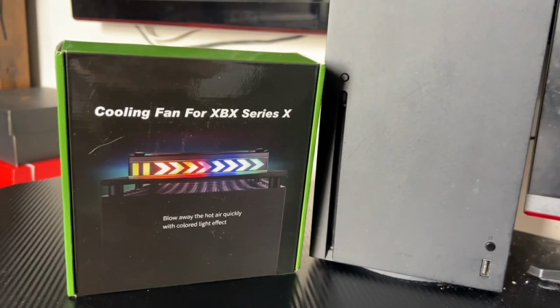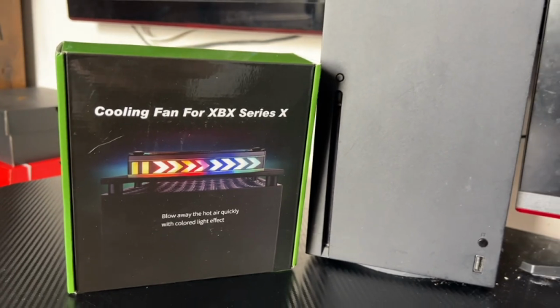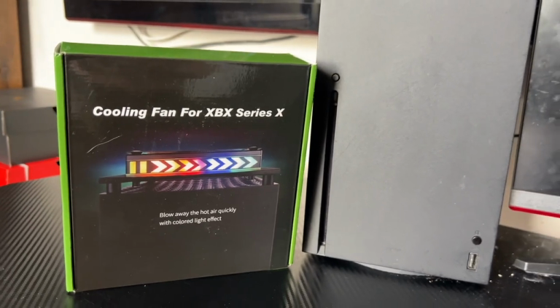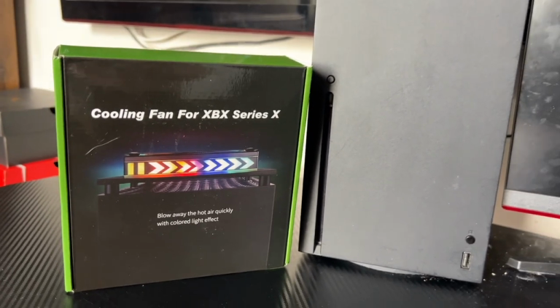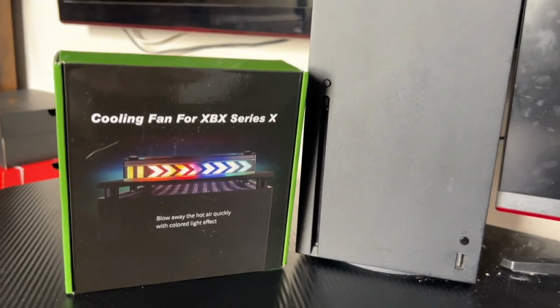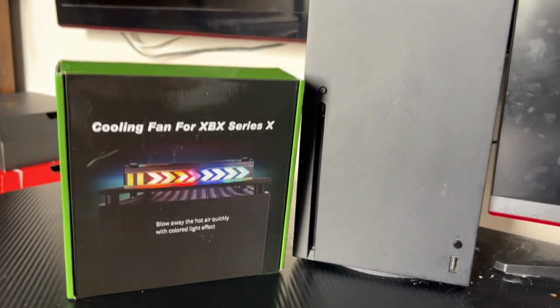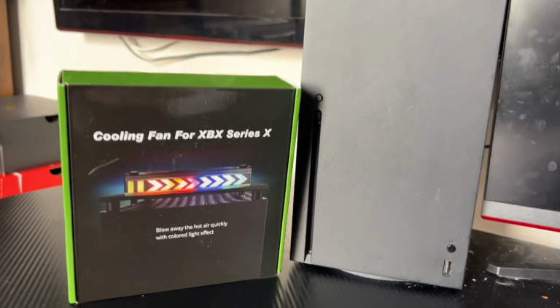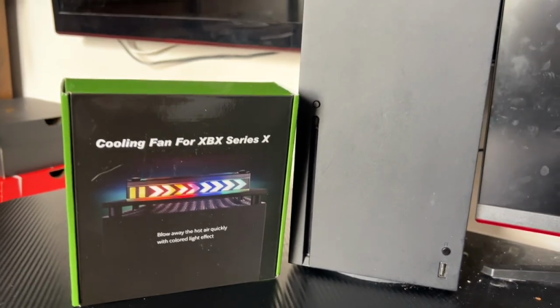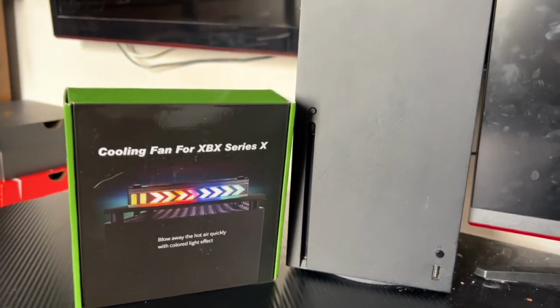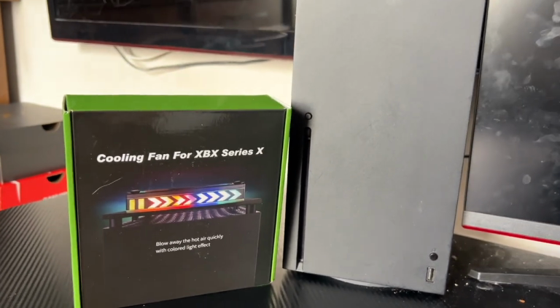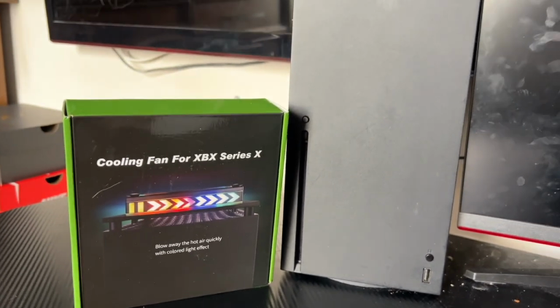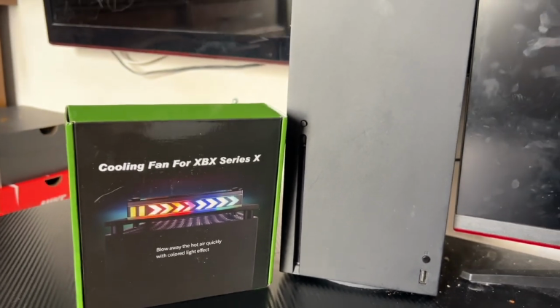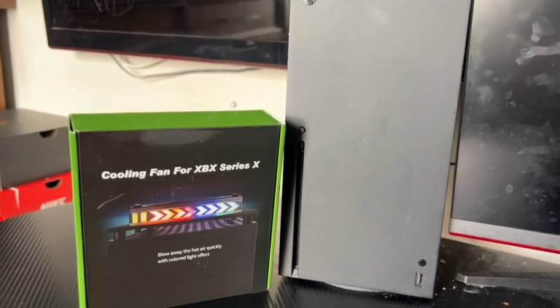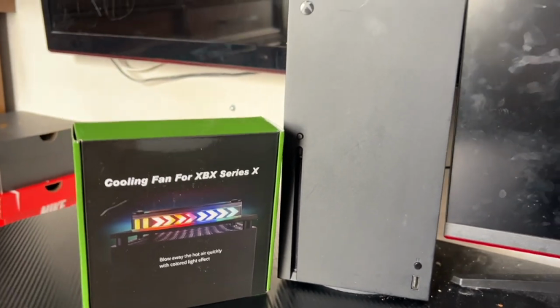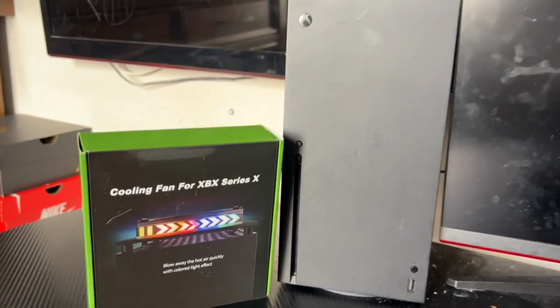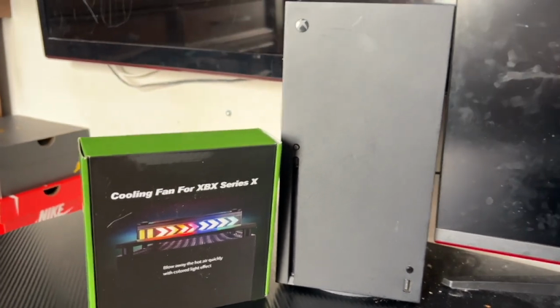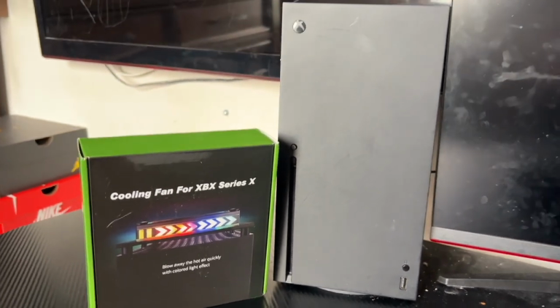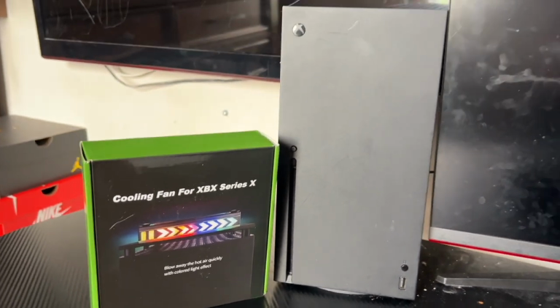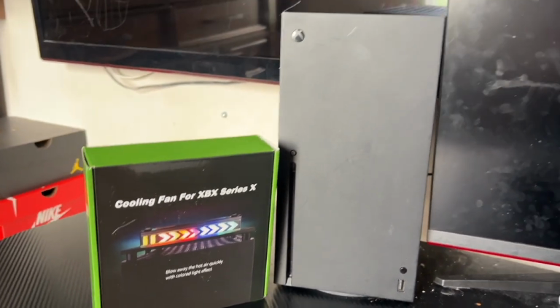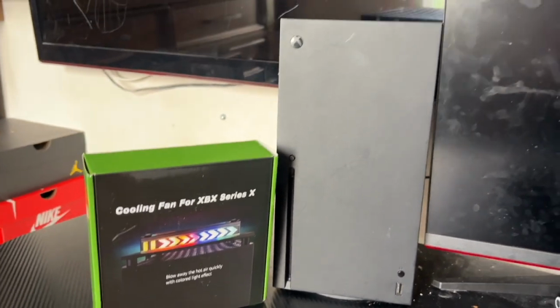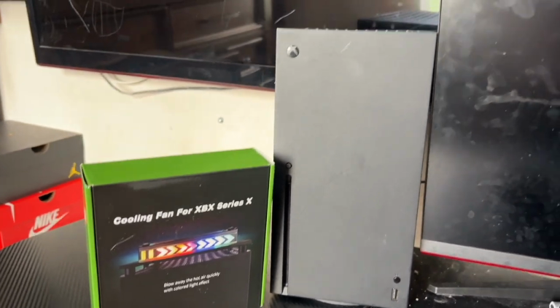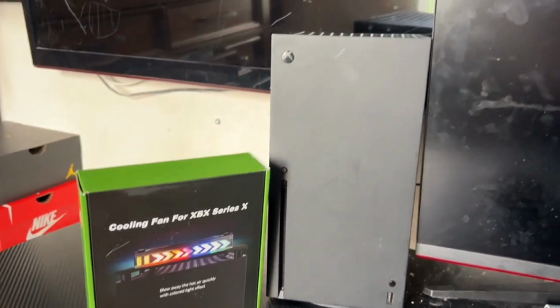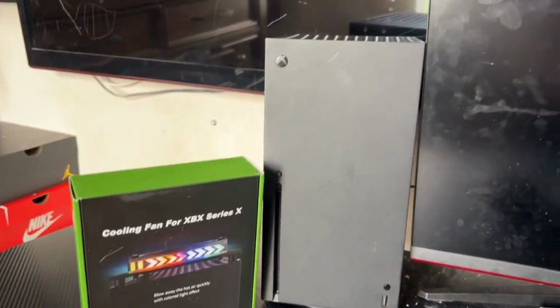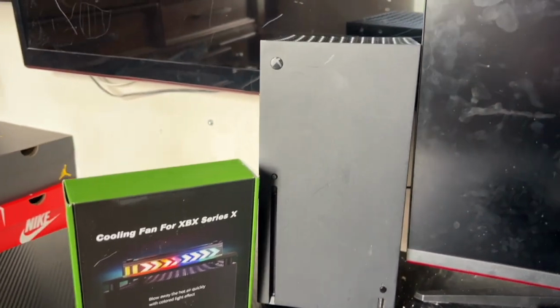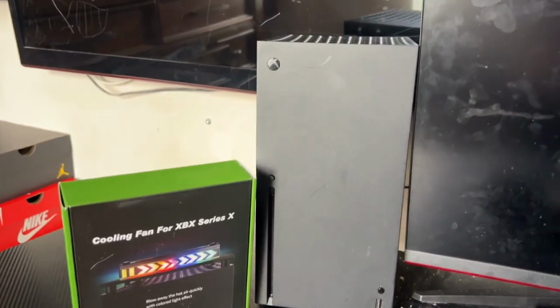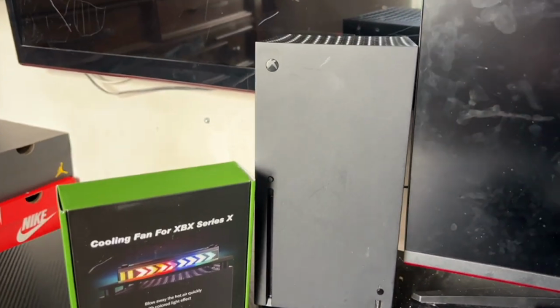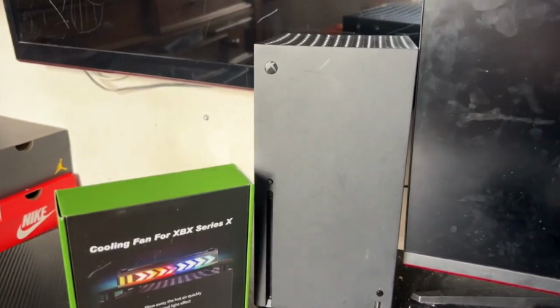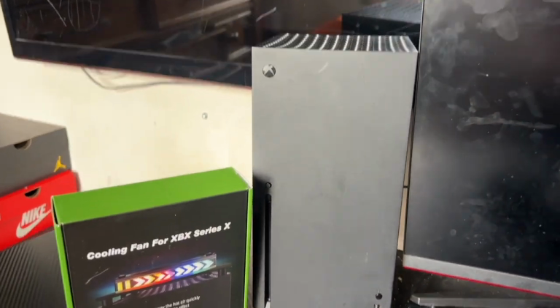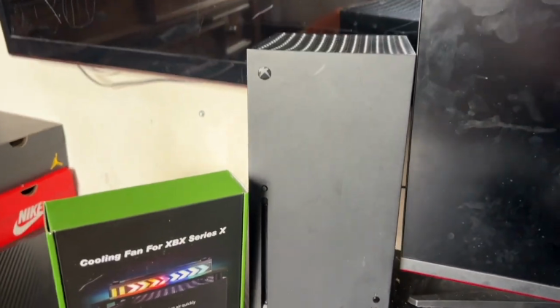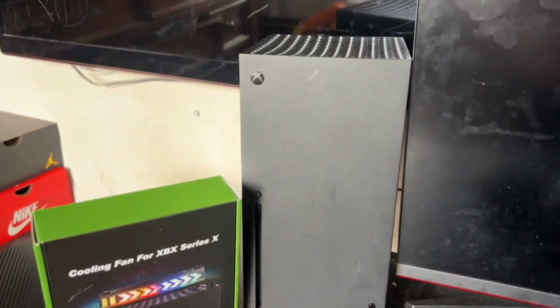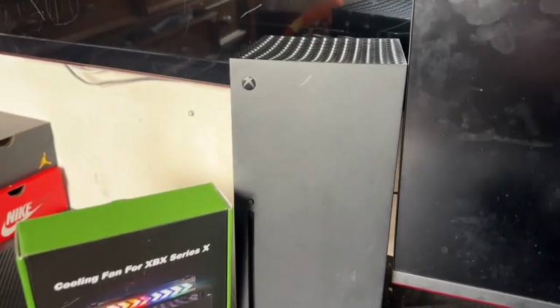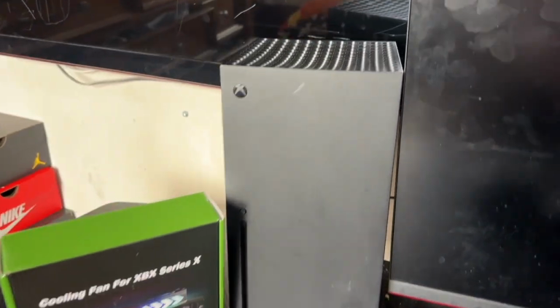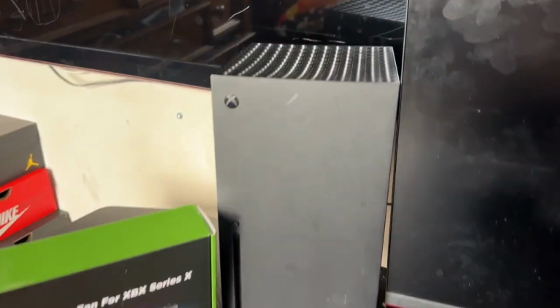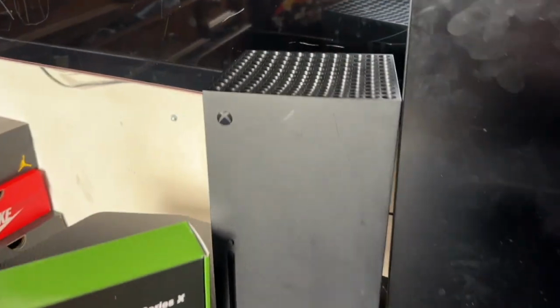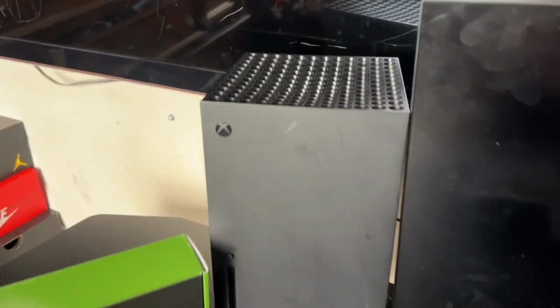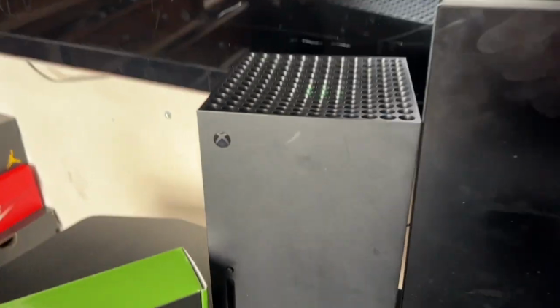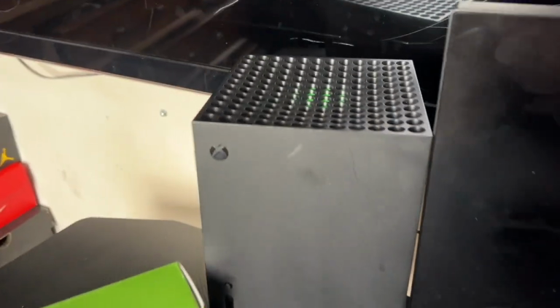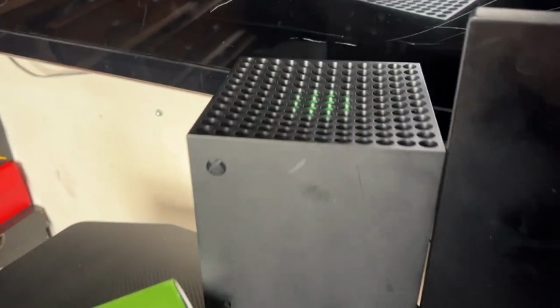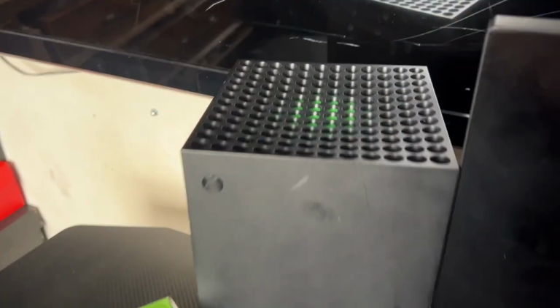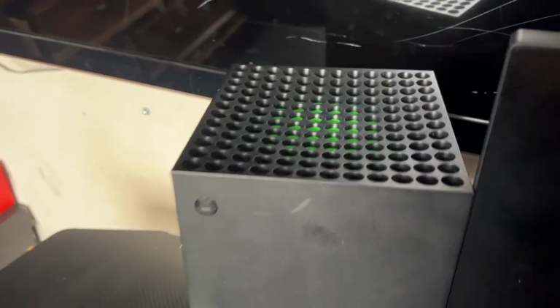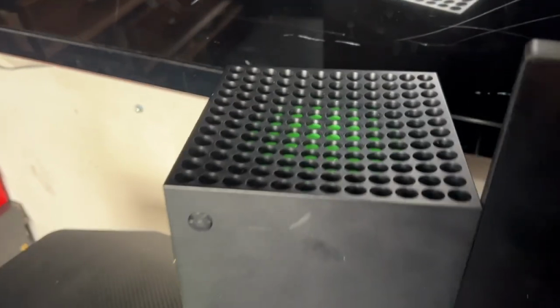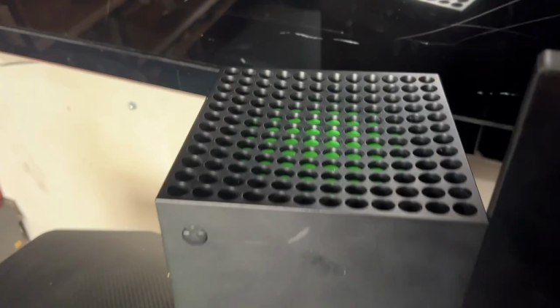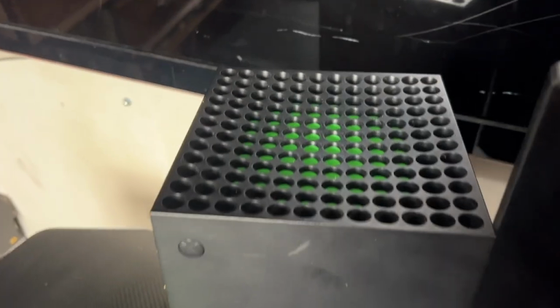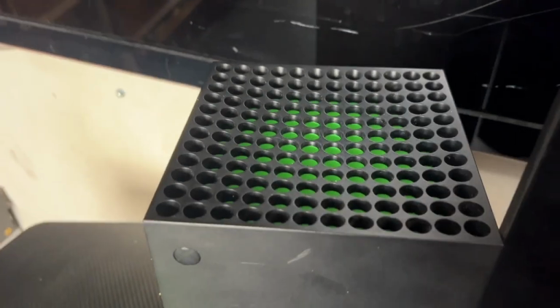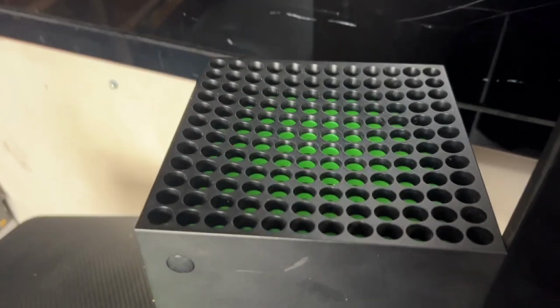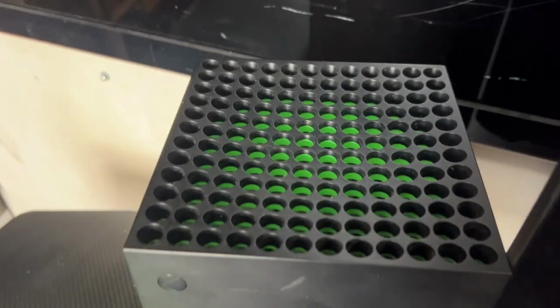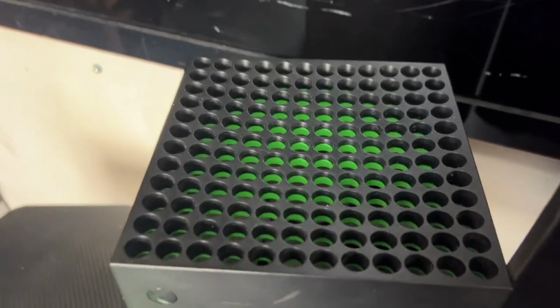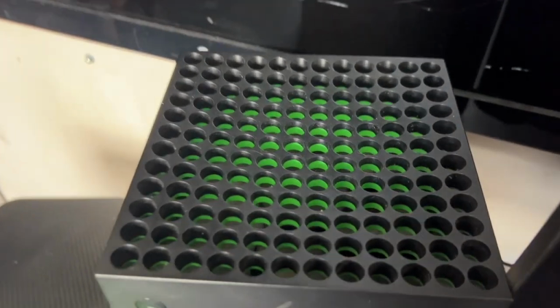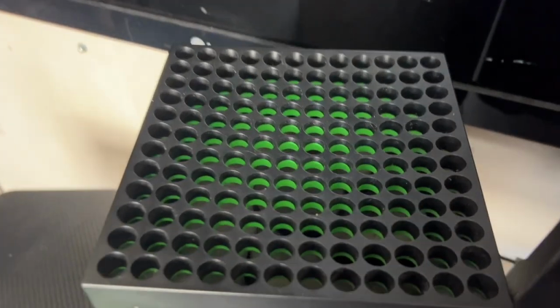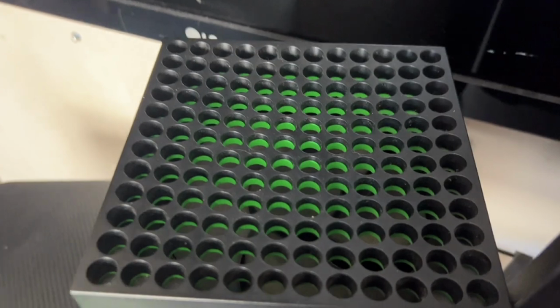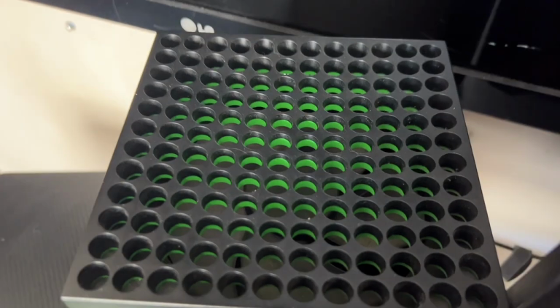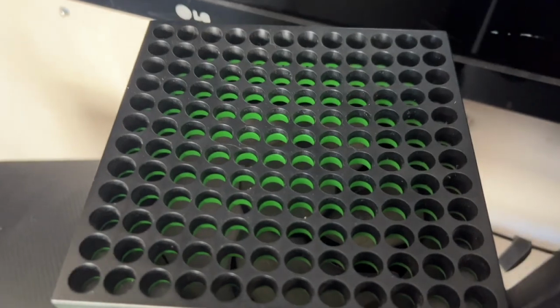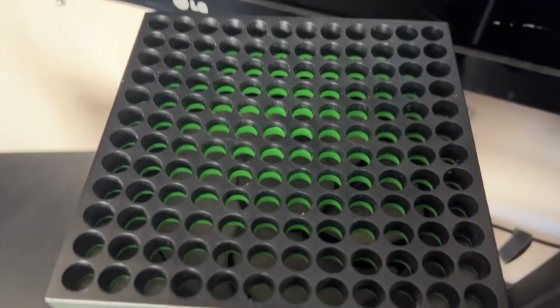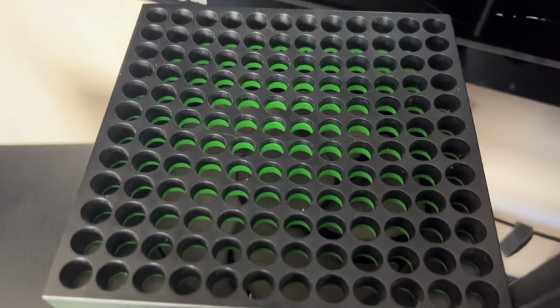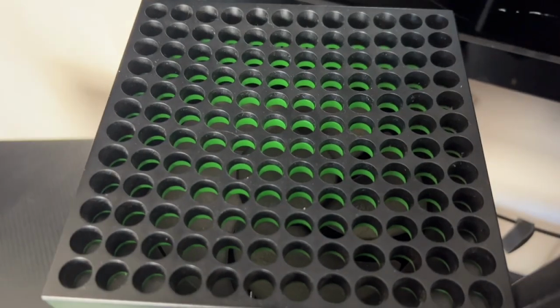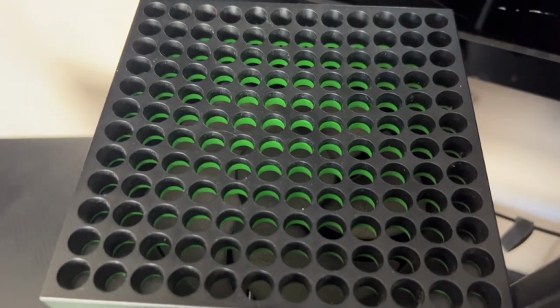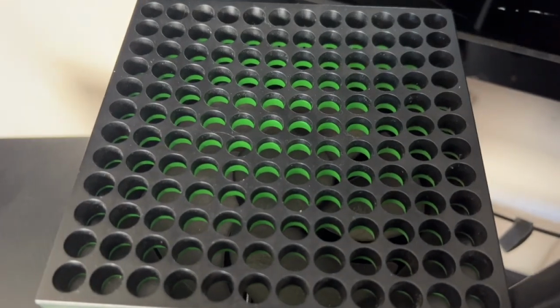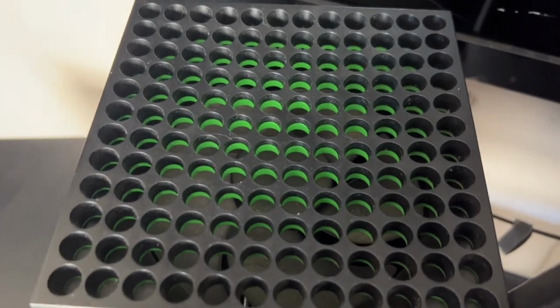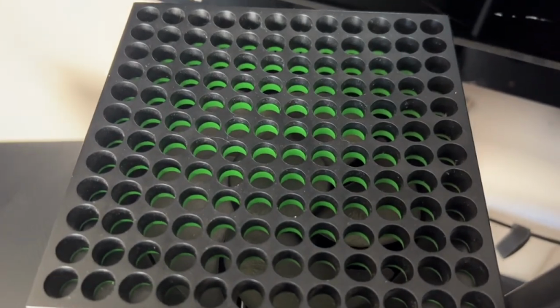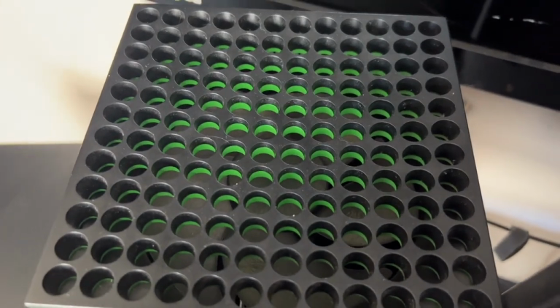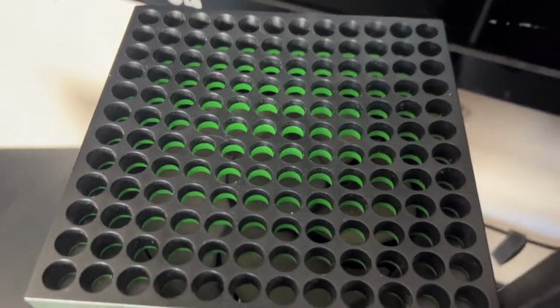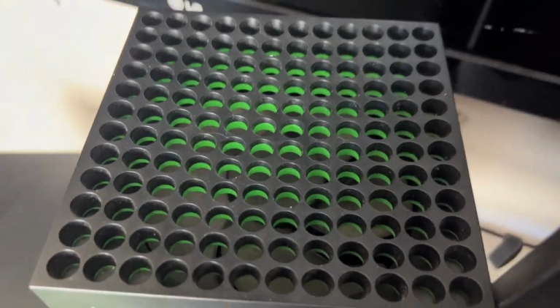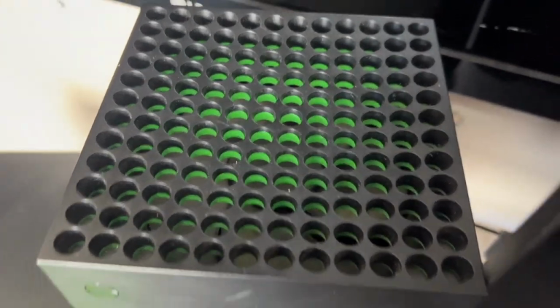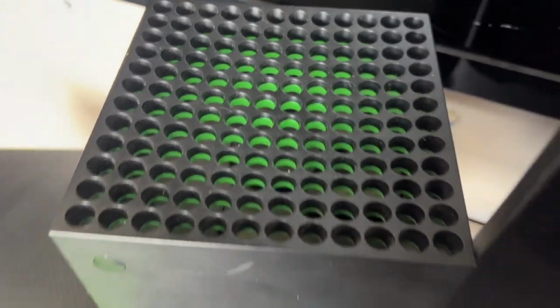Sometimes, when playing the Xbox for too long, the unit gets overheated, so this fan will cool it.